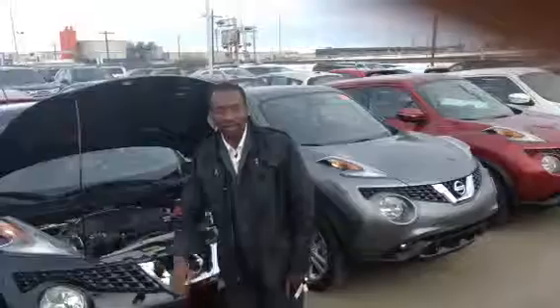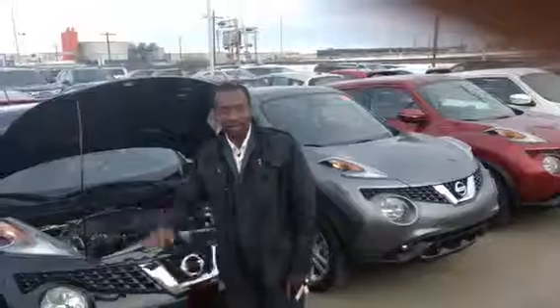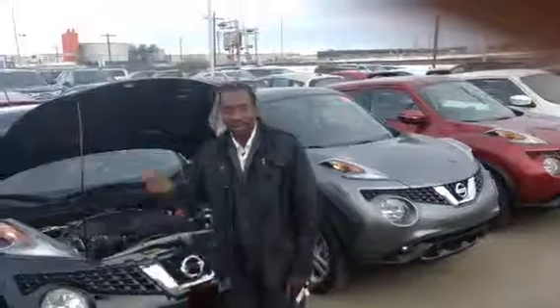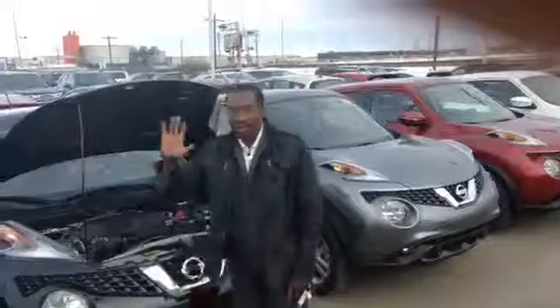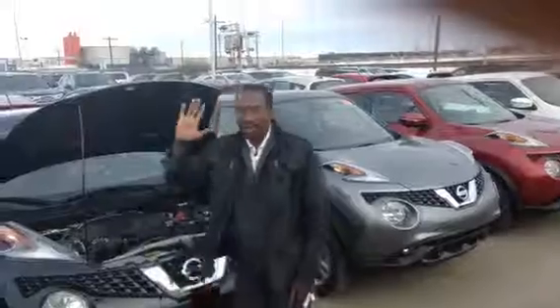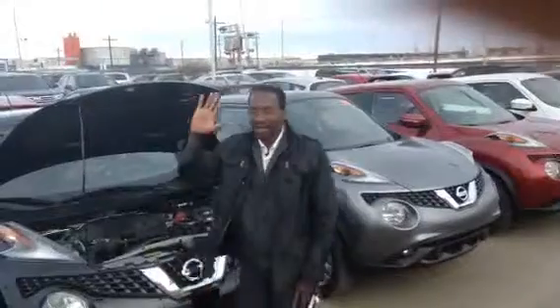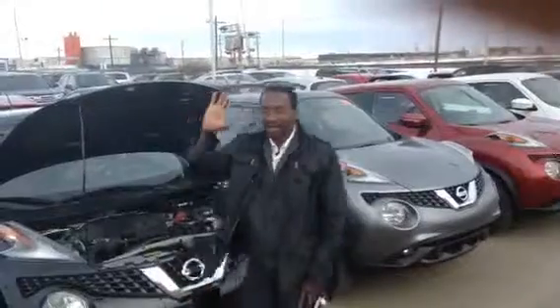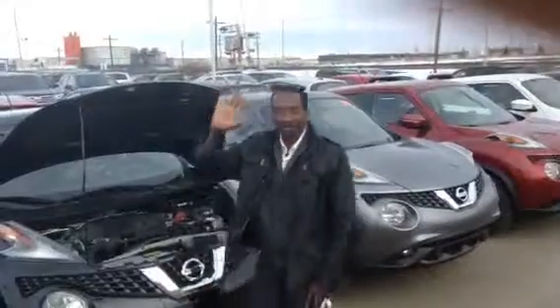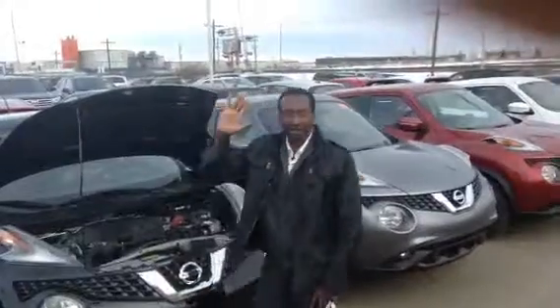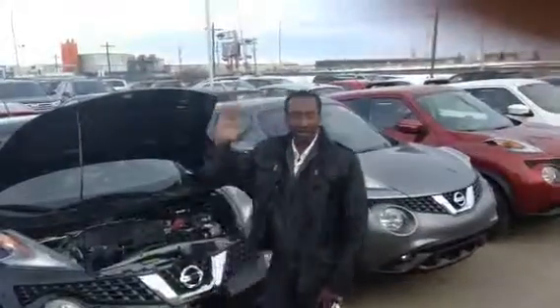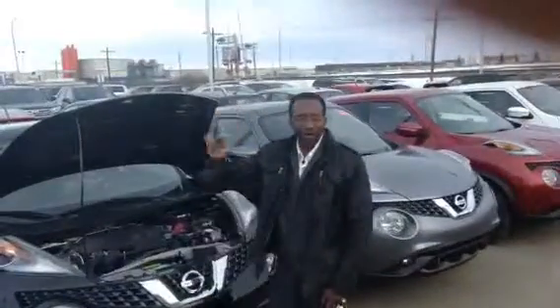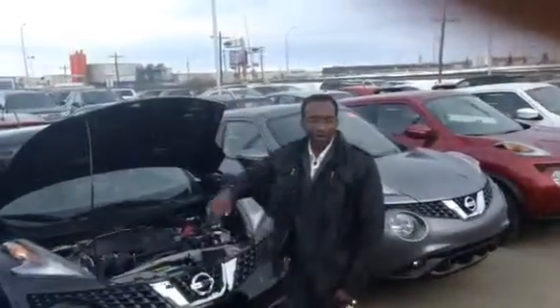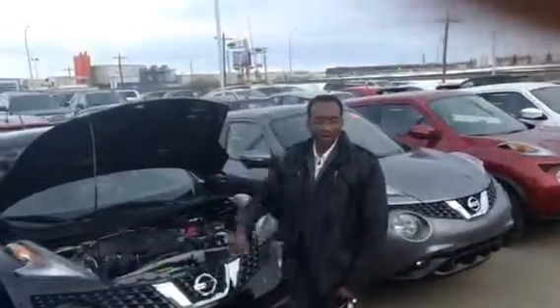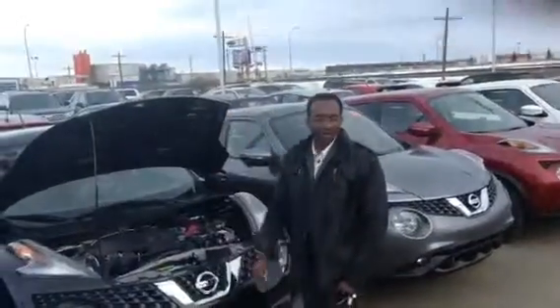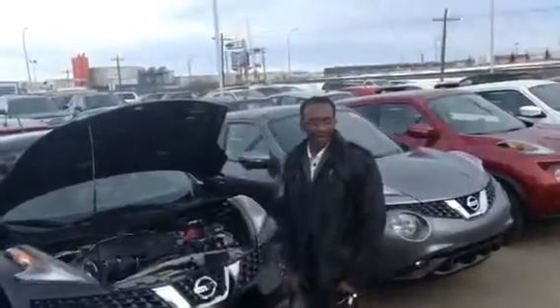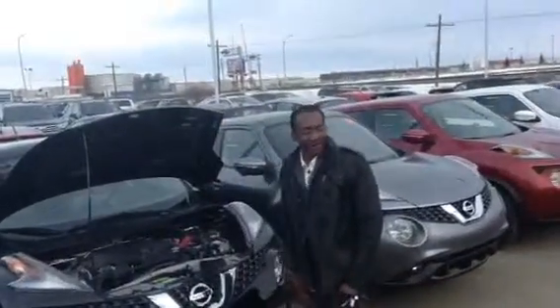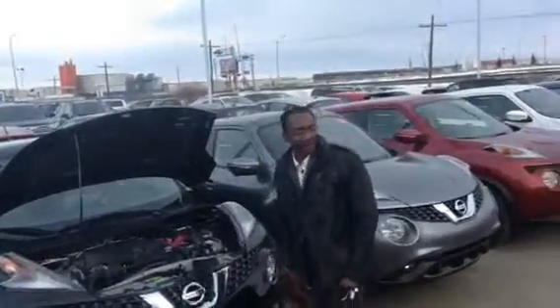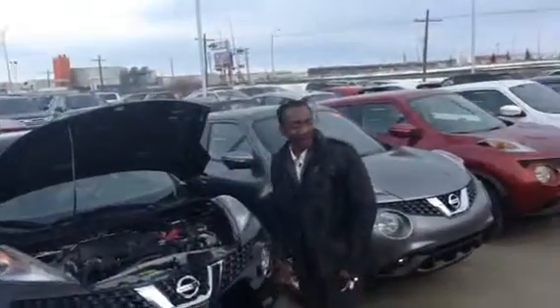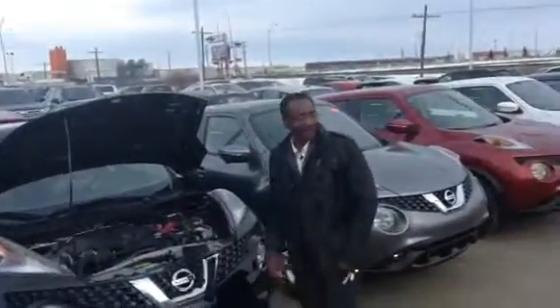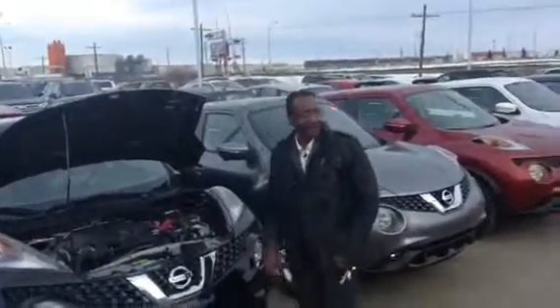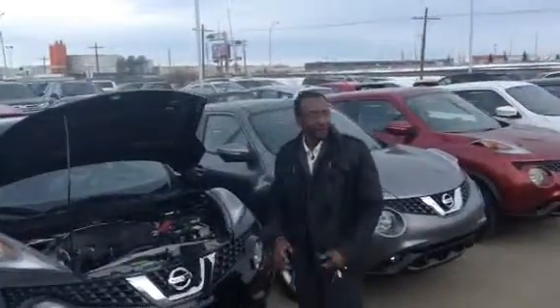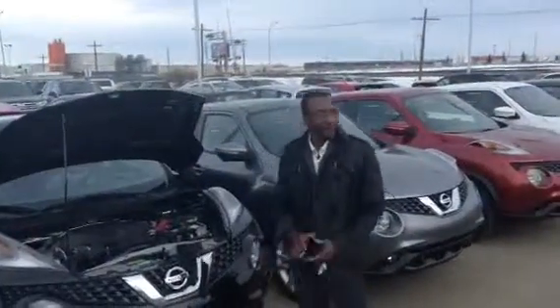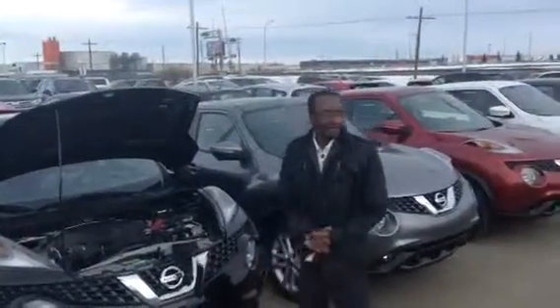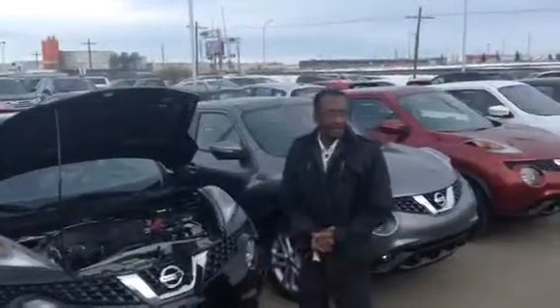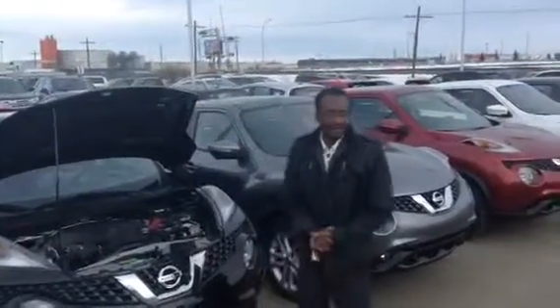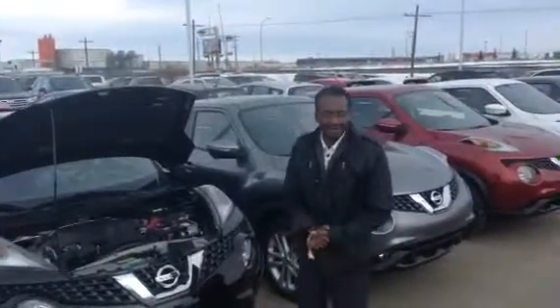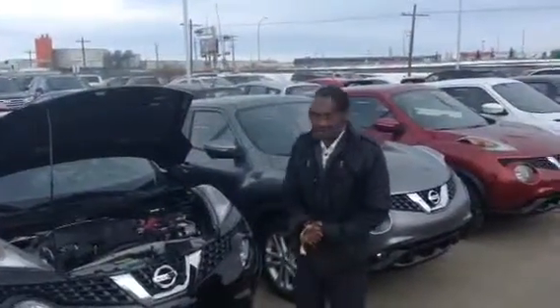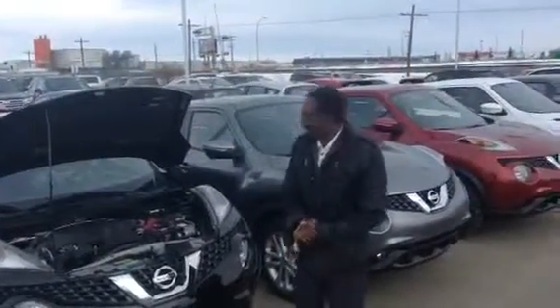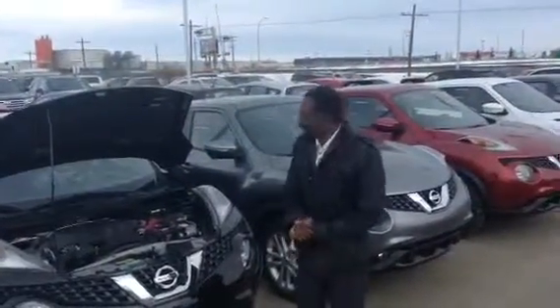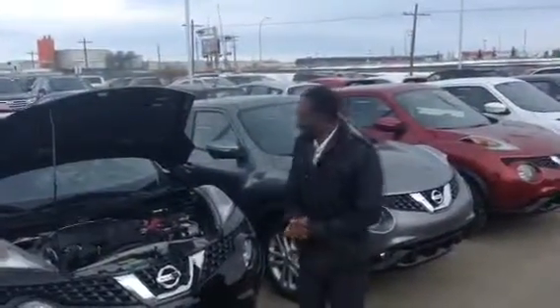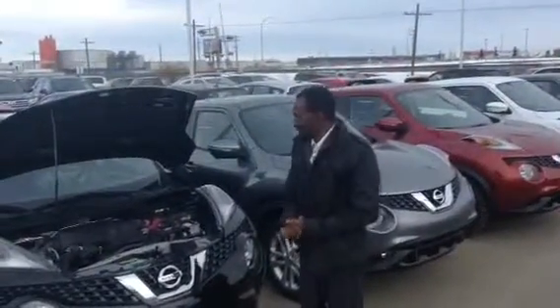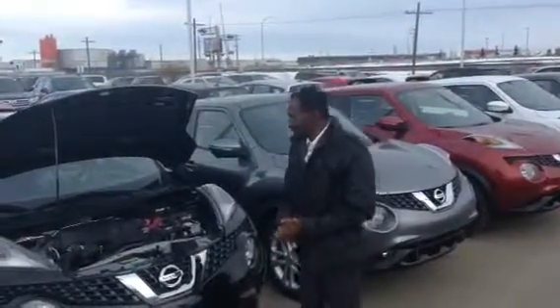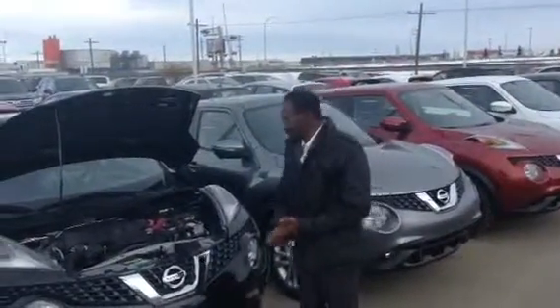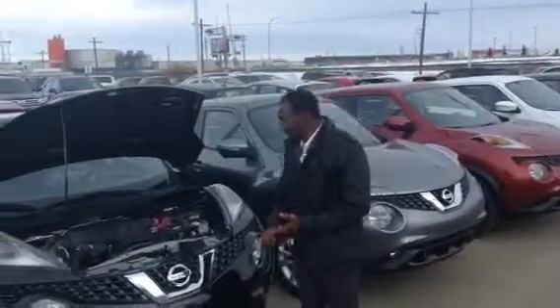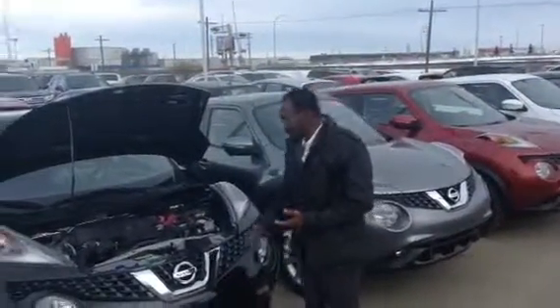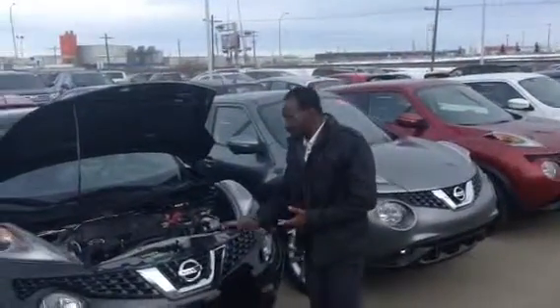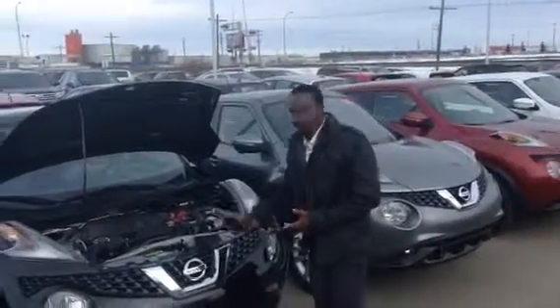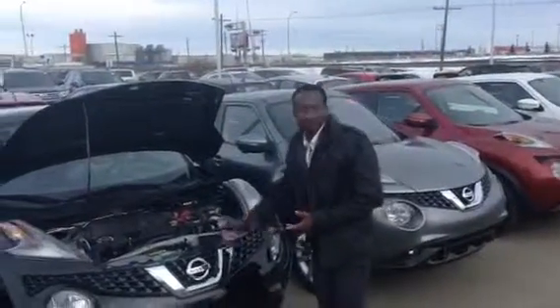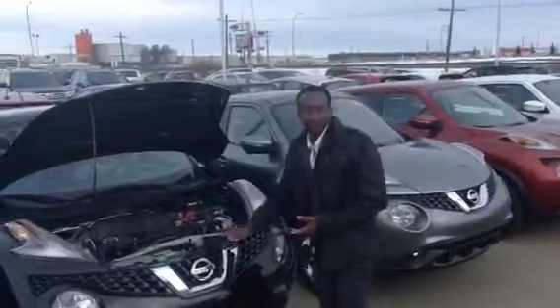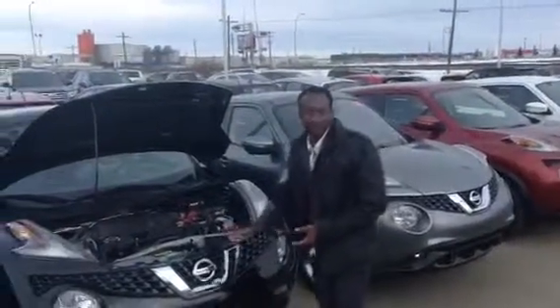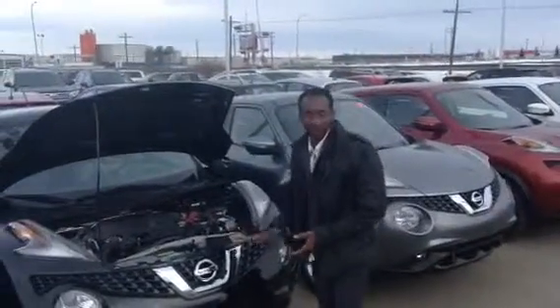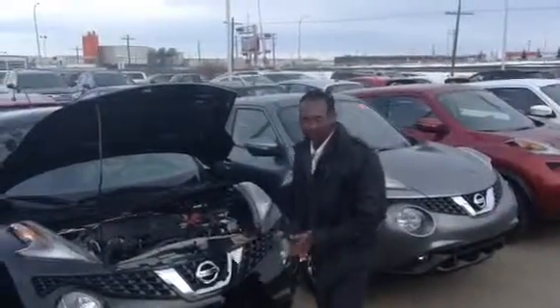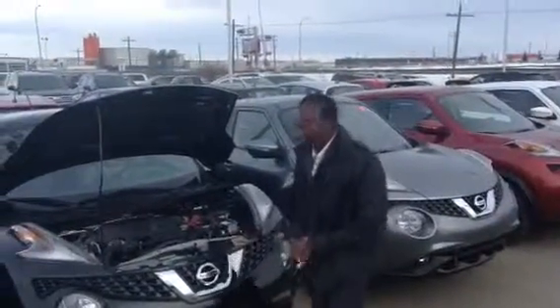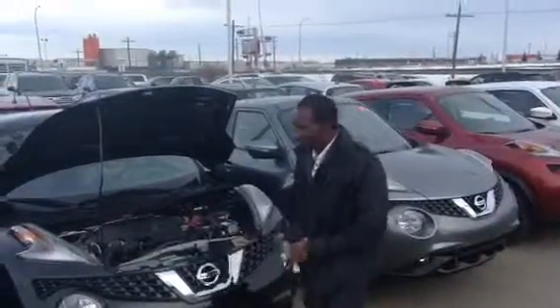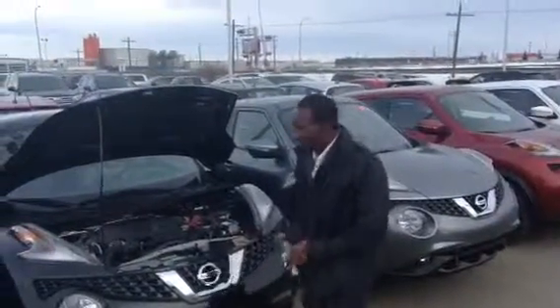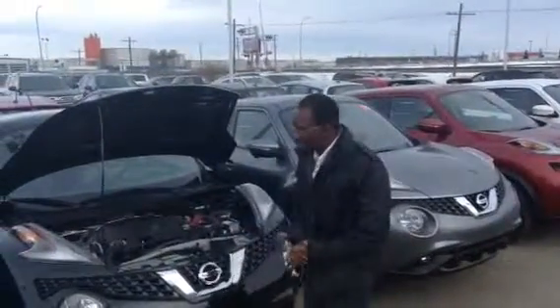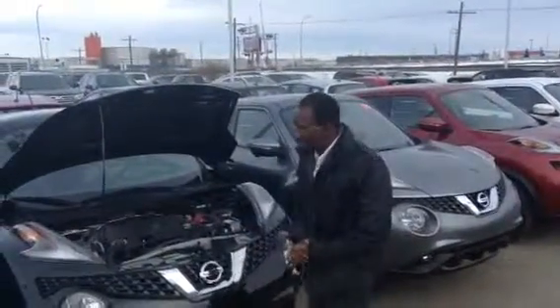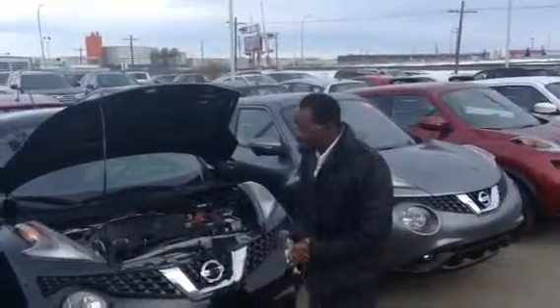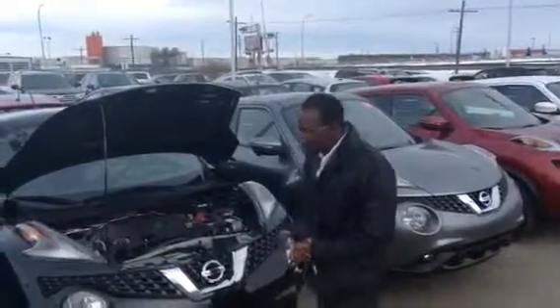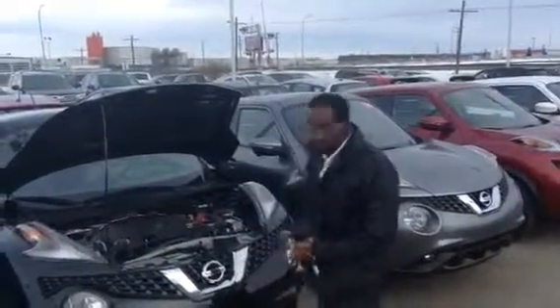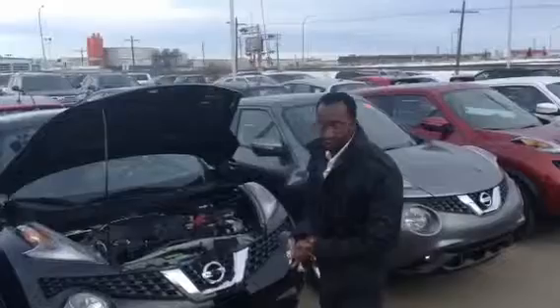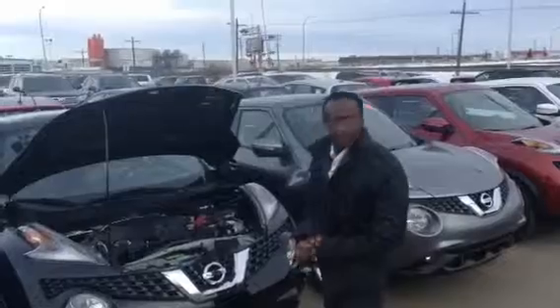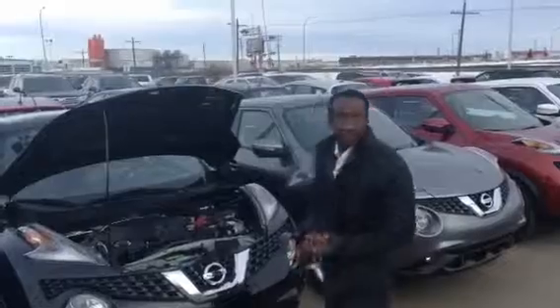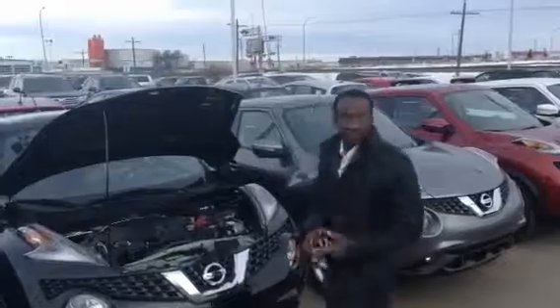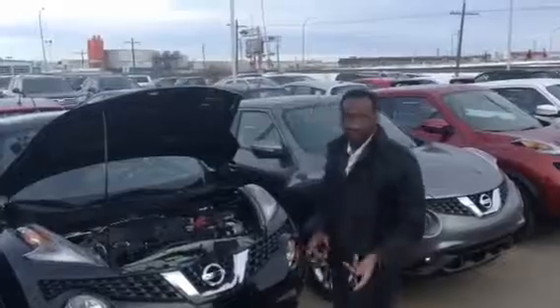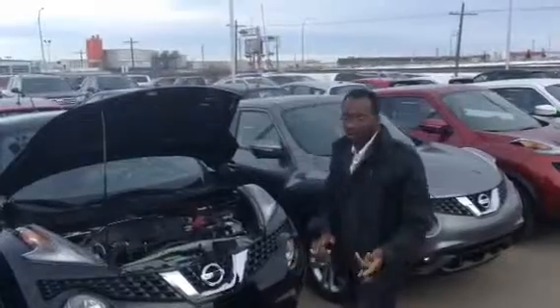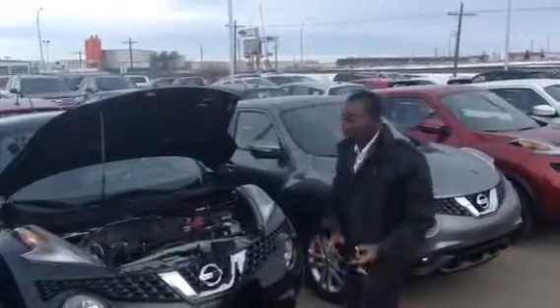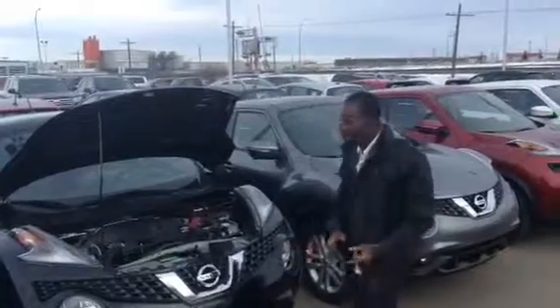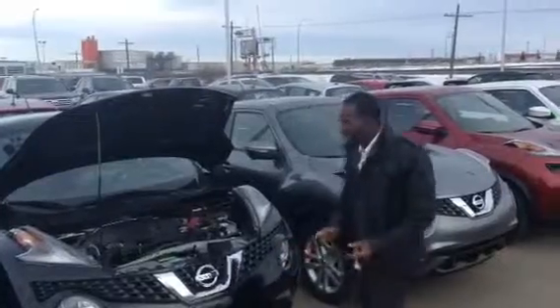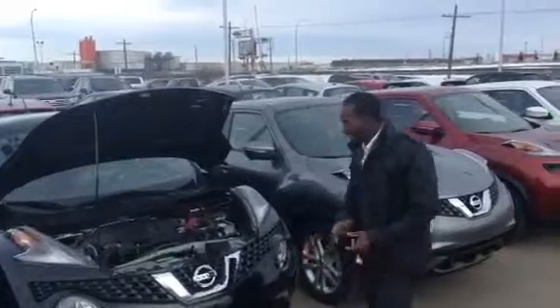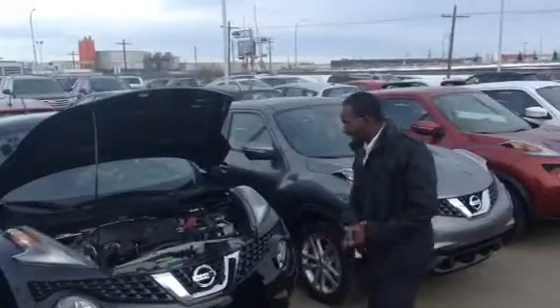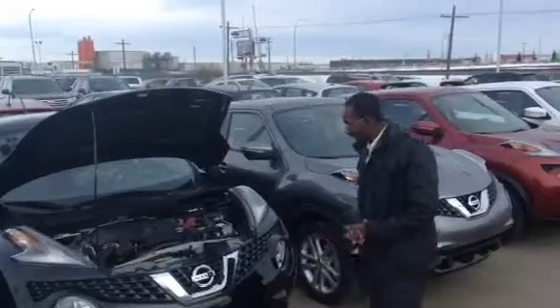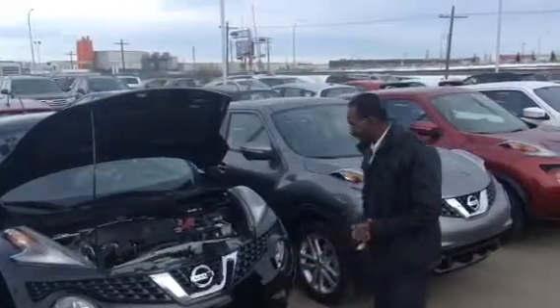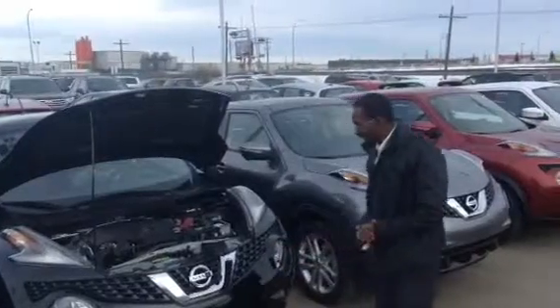Hey, how's it going? It's Brandon here from Ellen Nissan. I just want to give you a quick view of the Juke that you inquired about, the SV.